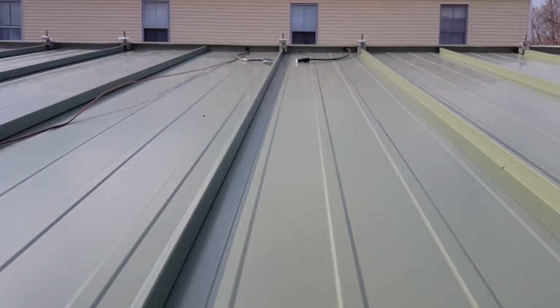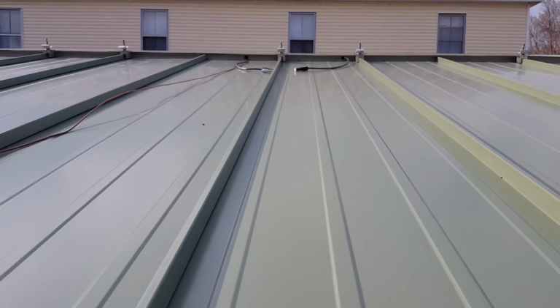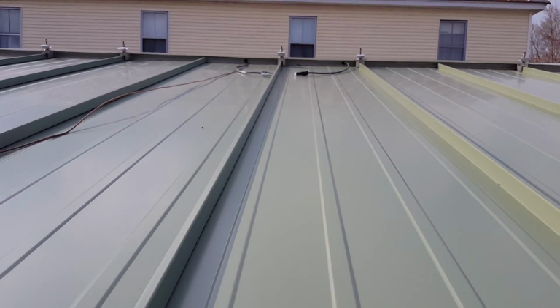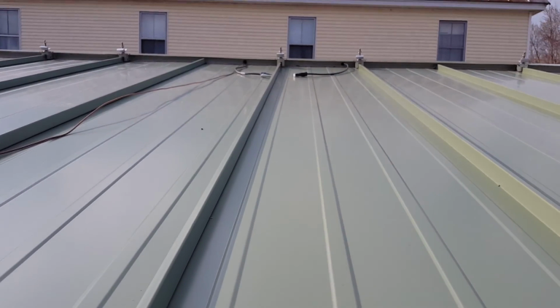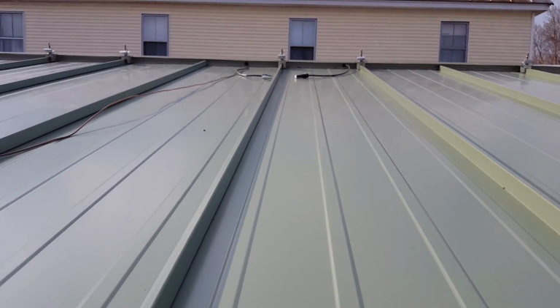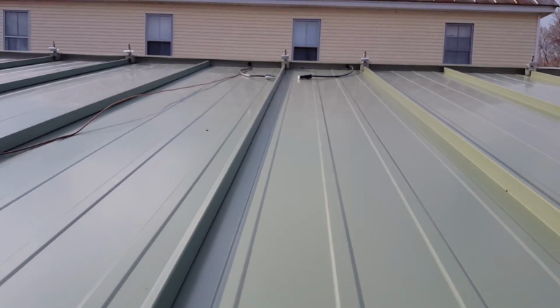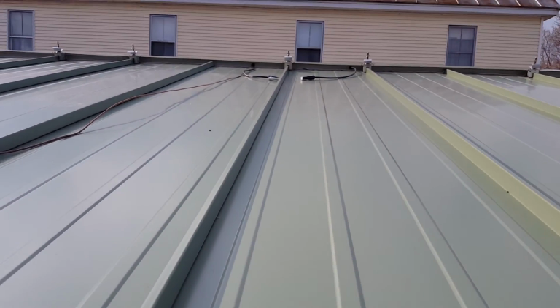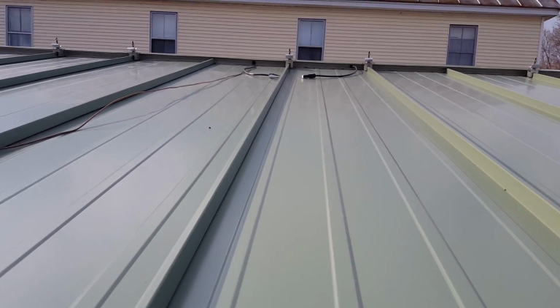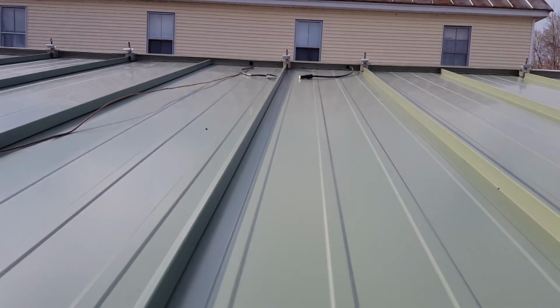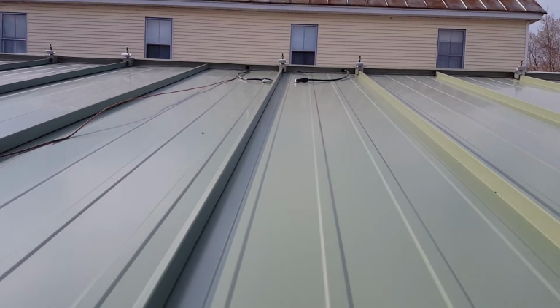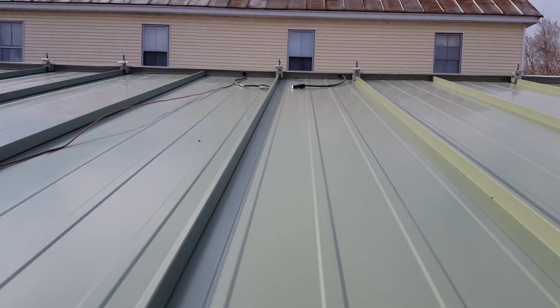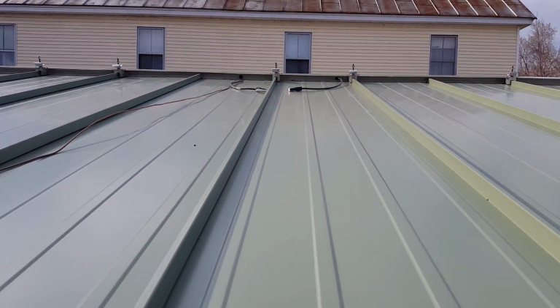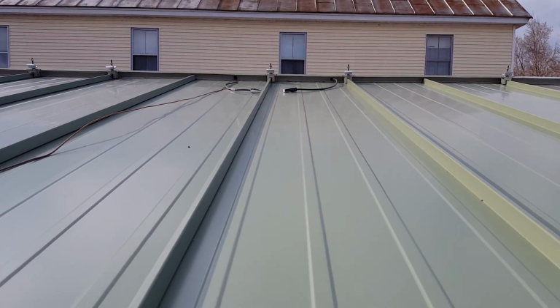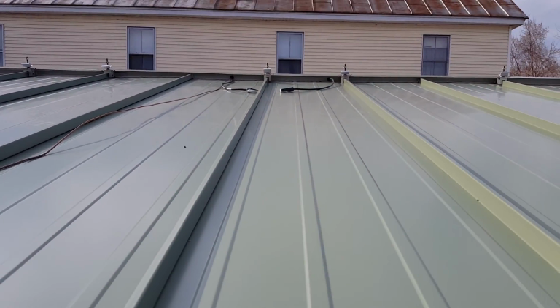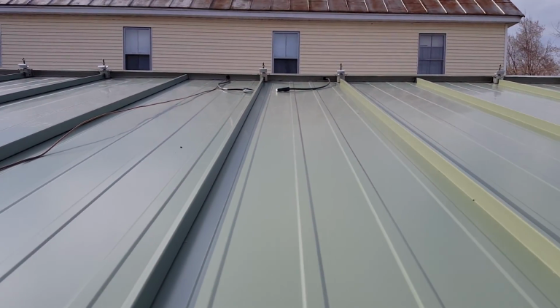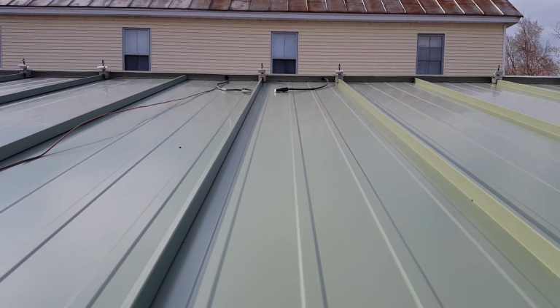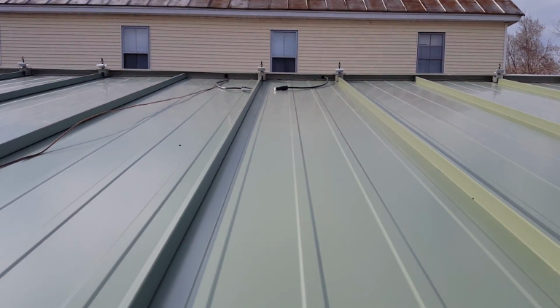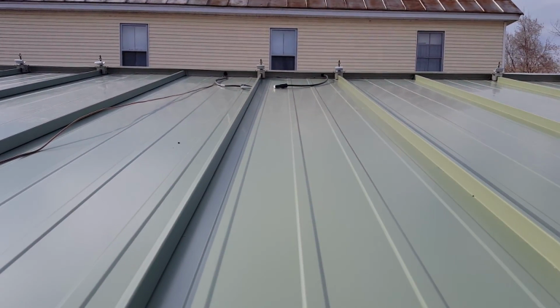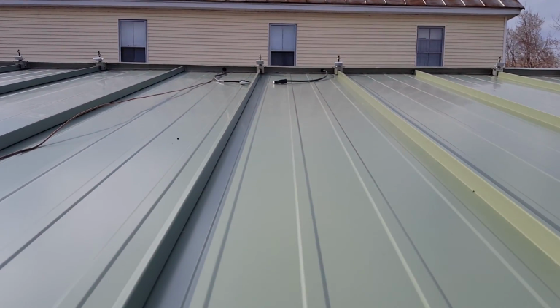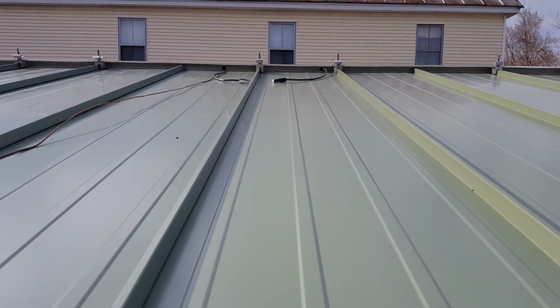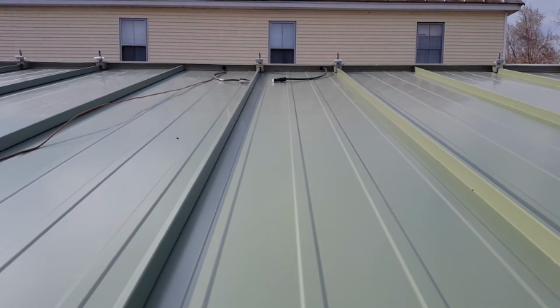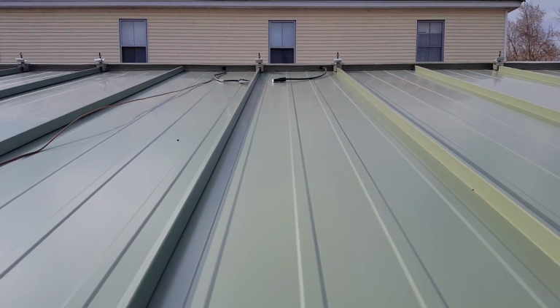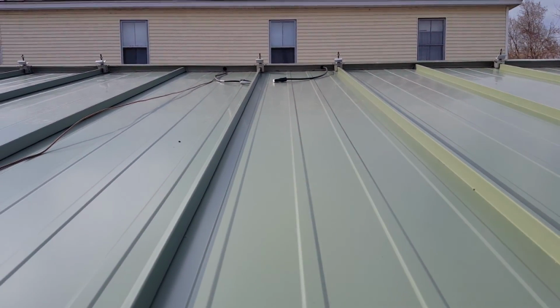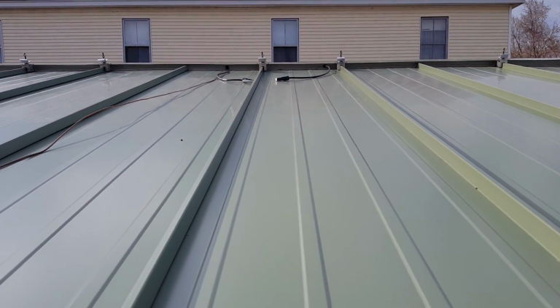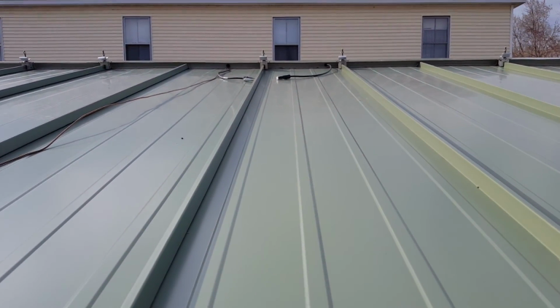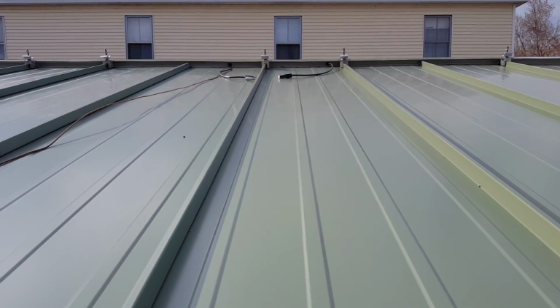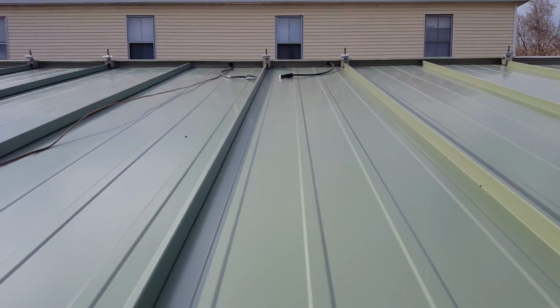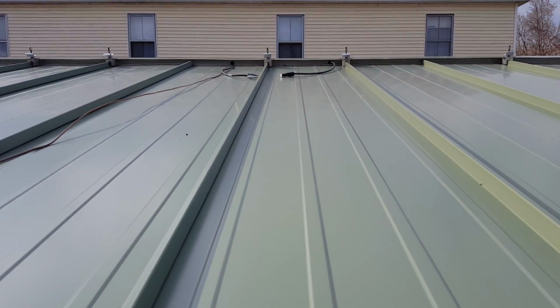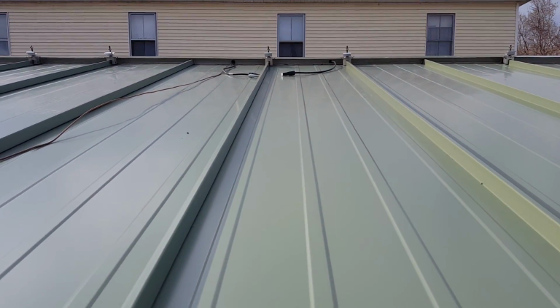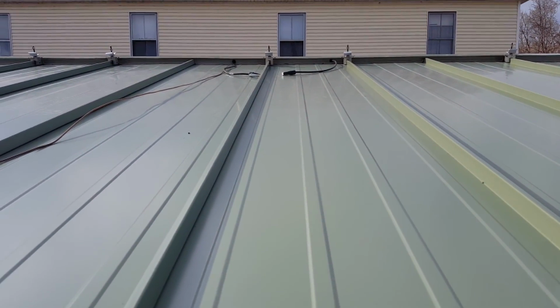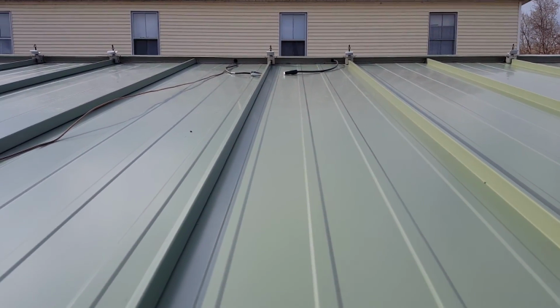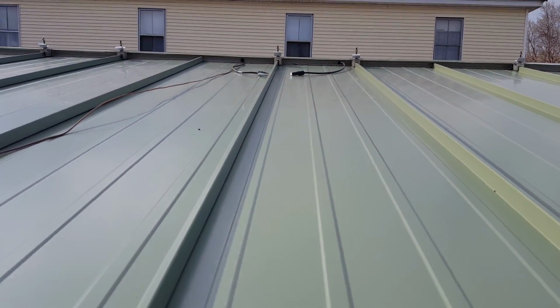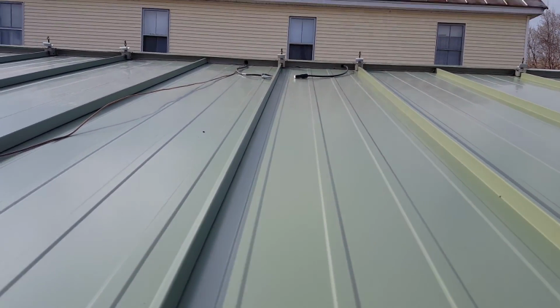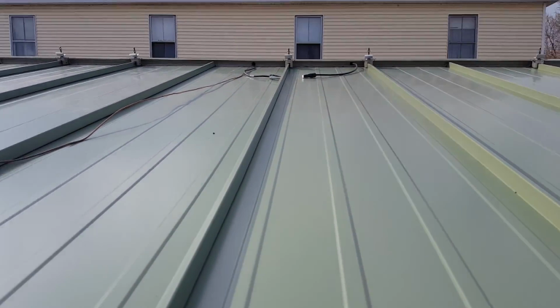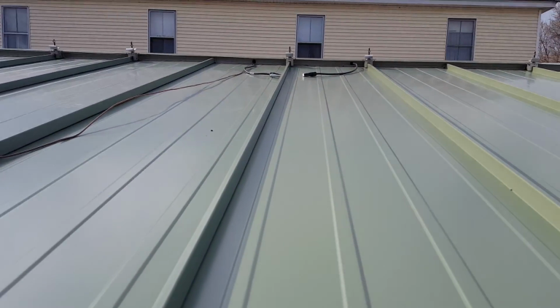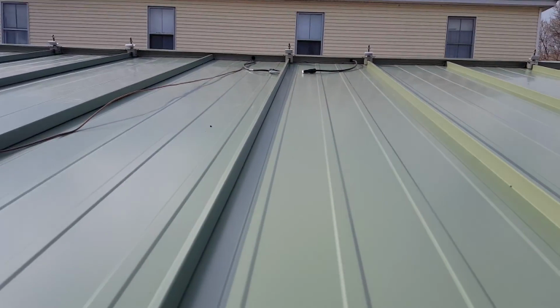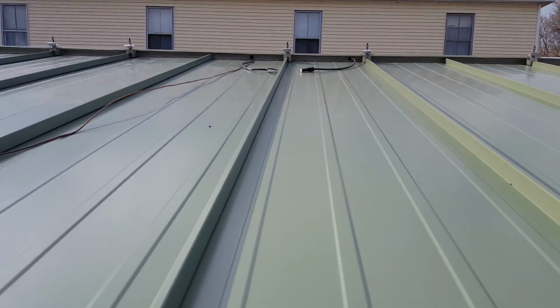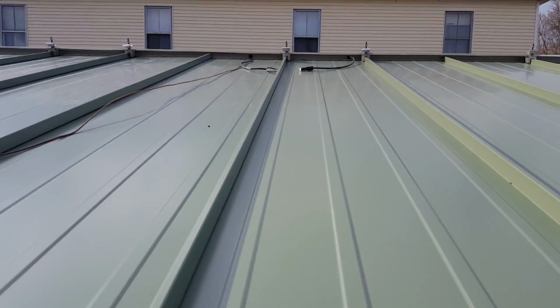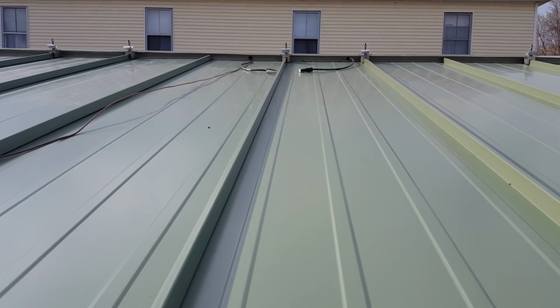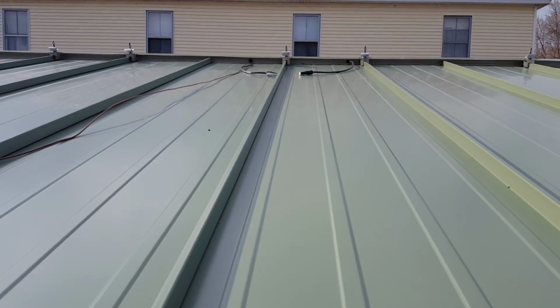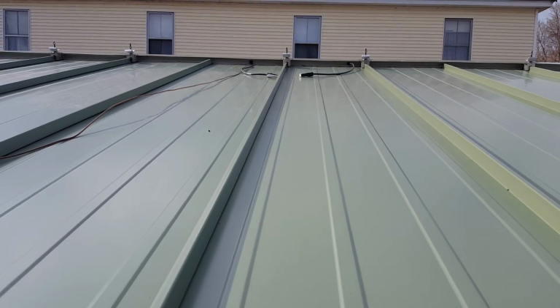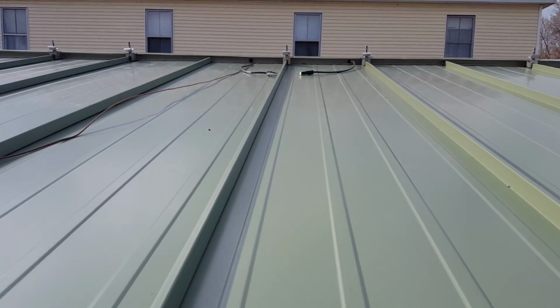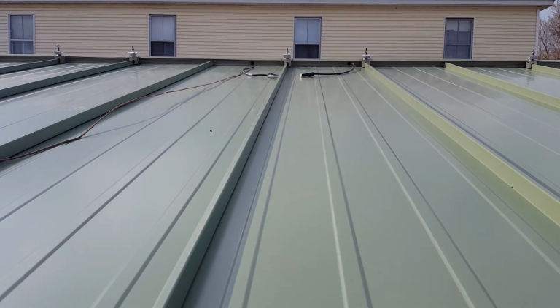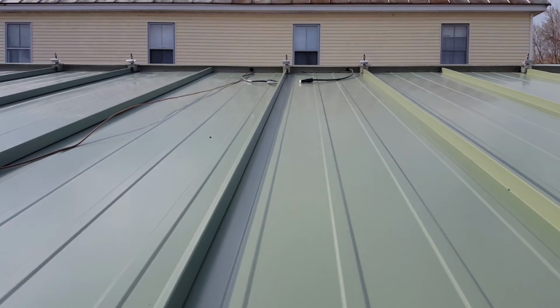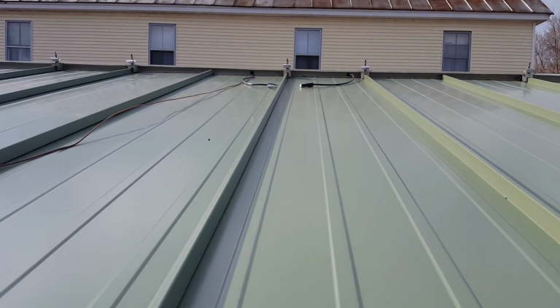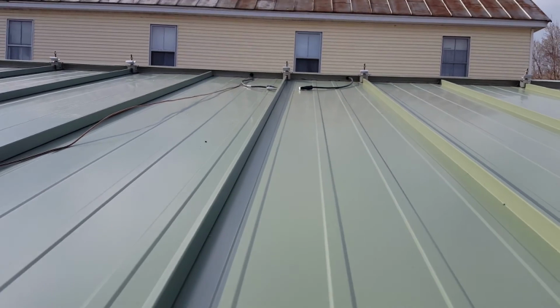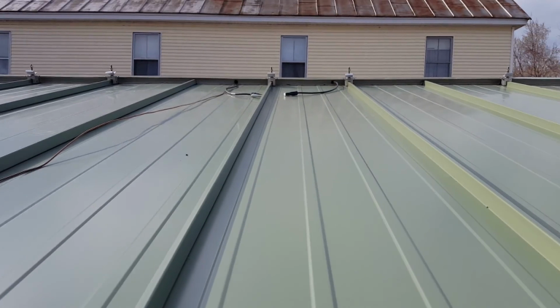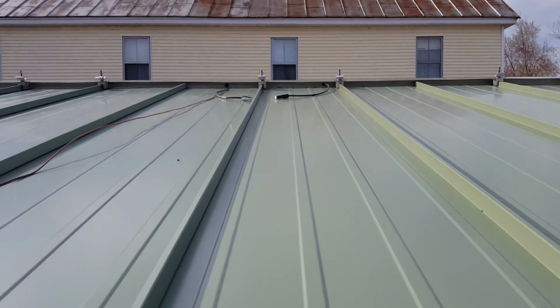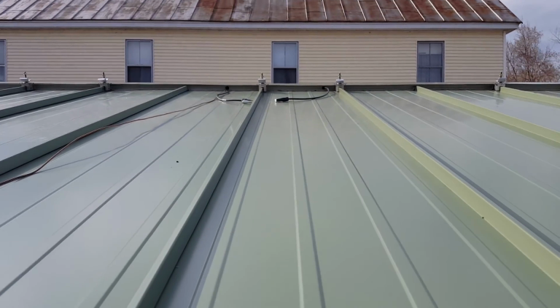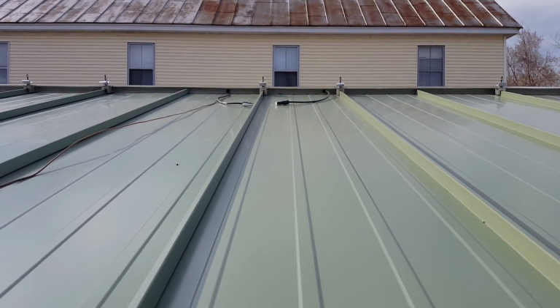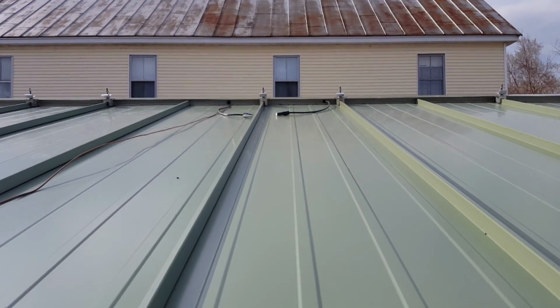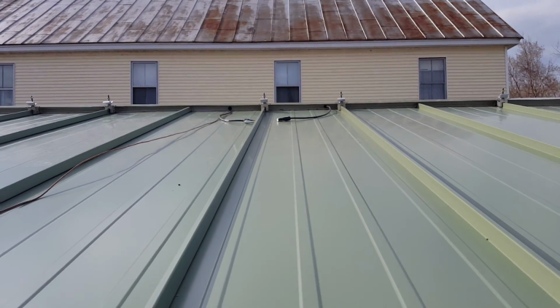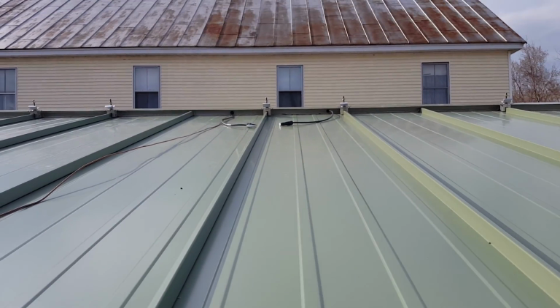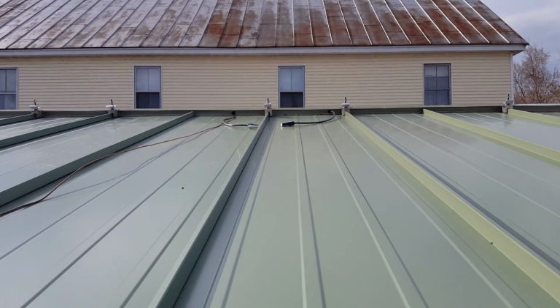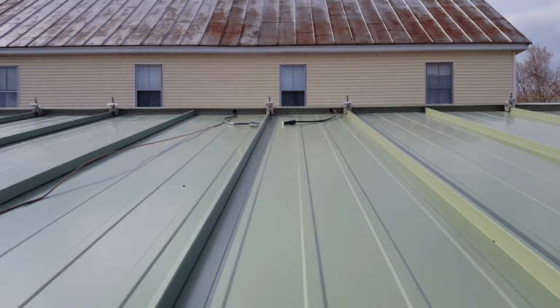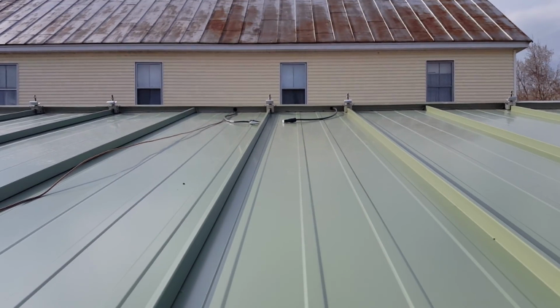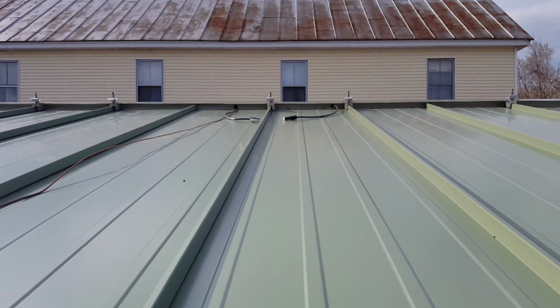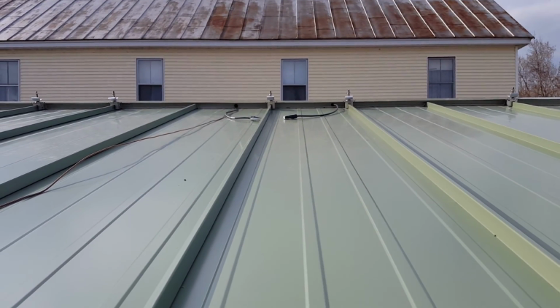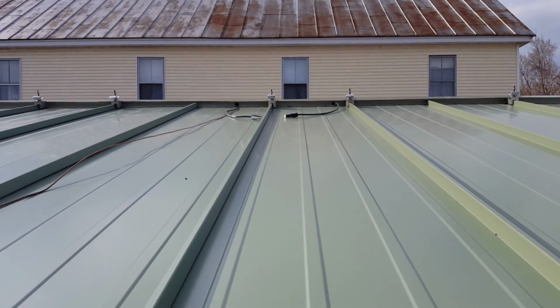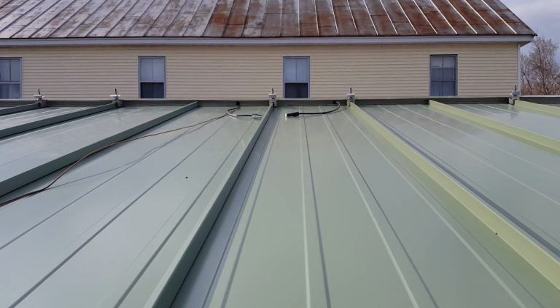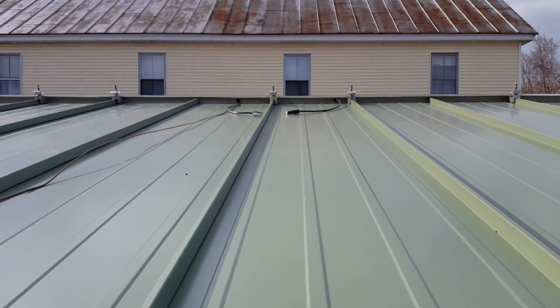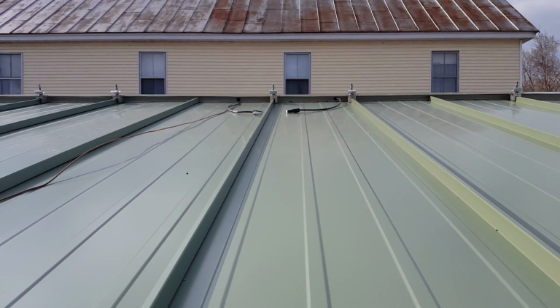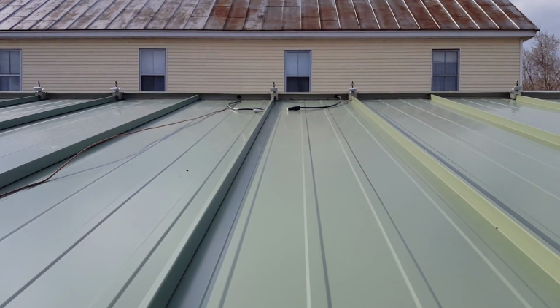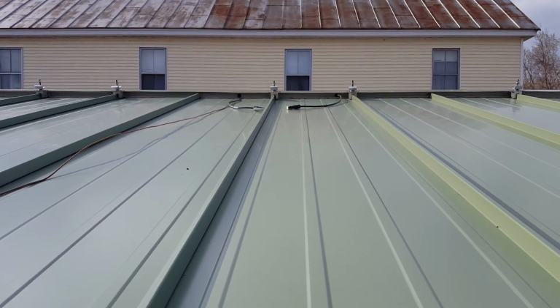Today is Friday, April 22nd, 2016 here at Long Branch. It's been a while since I've done a video update on our current tiny home build.